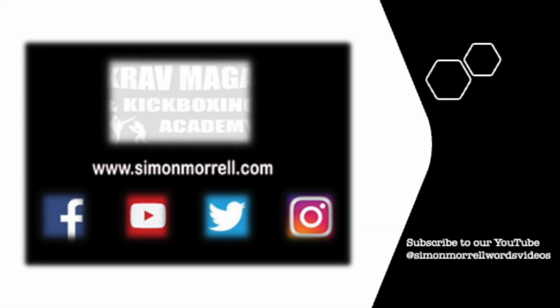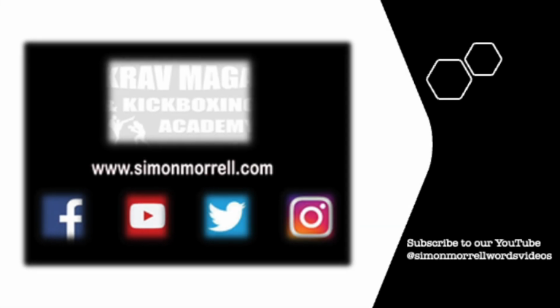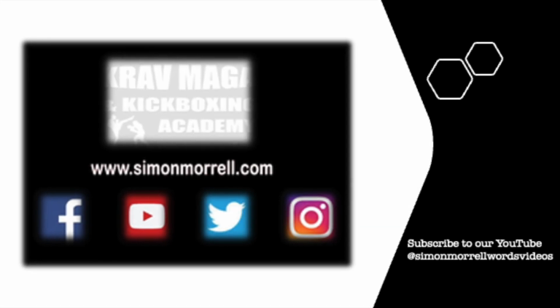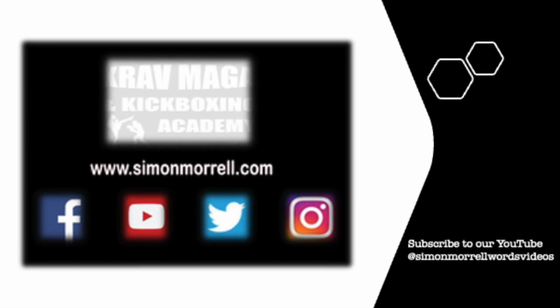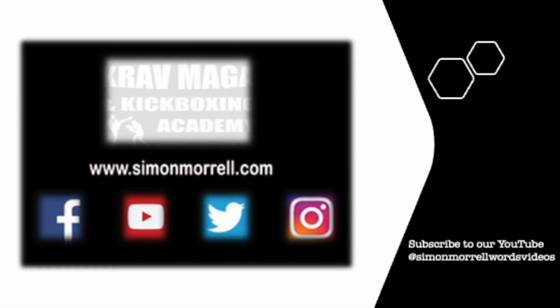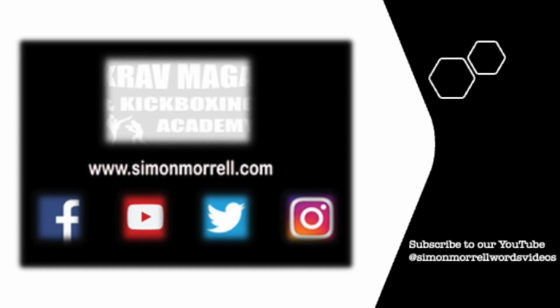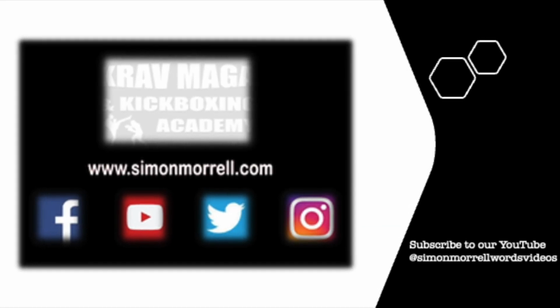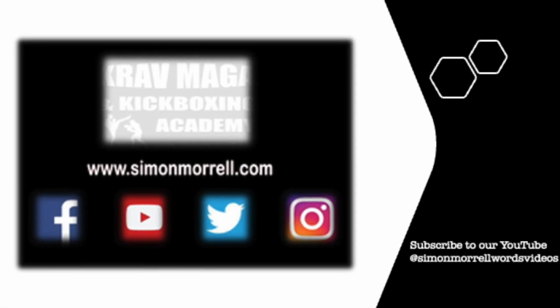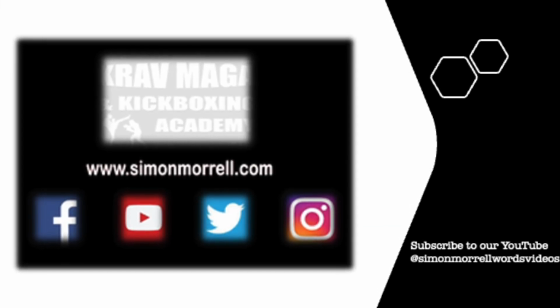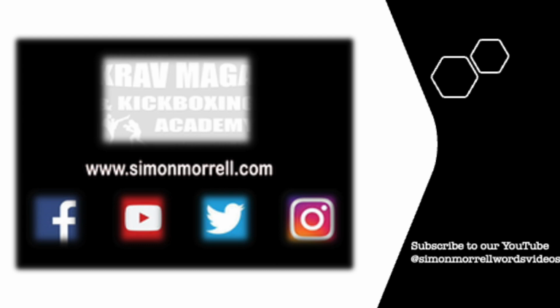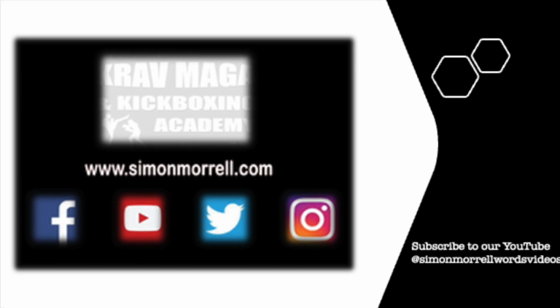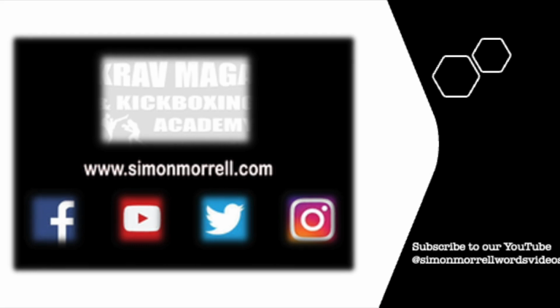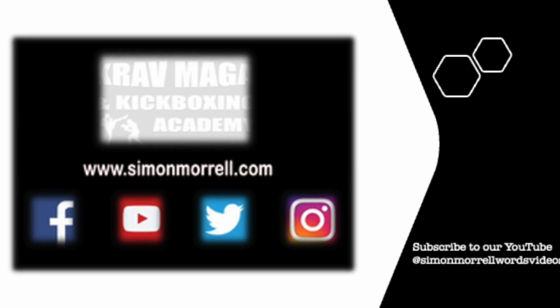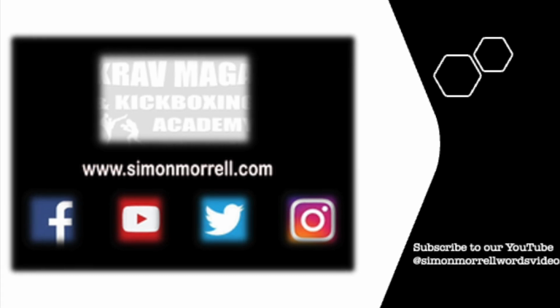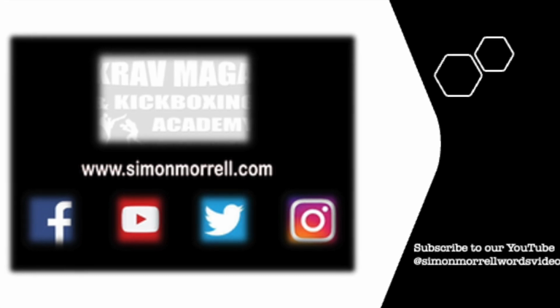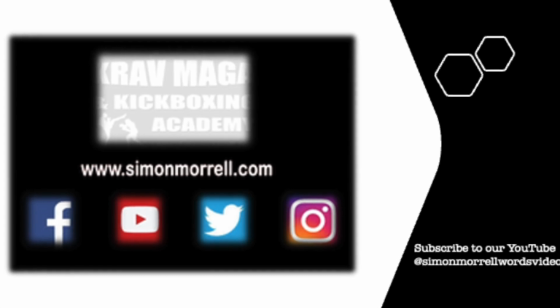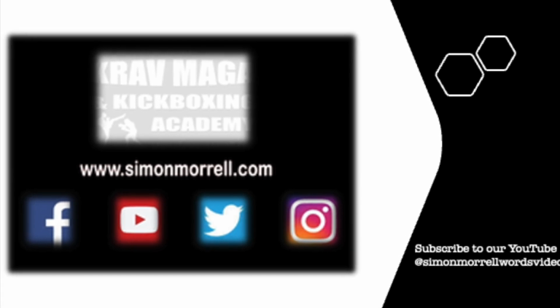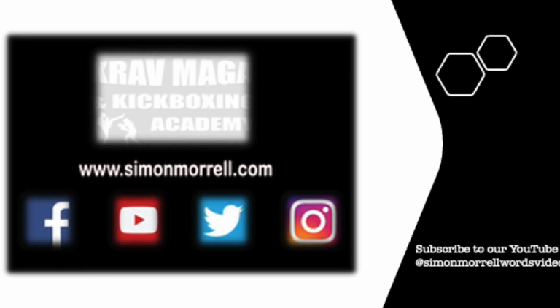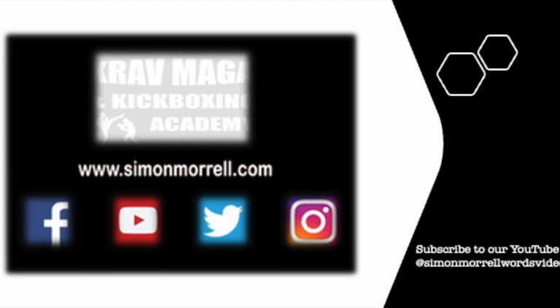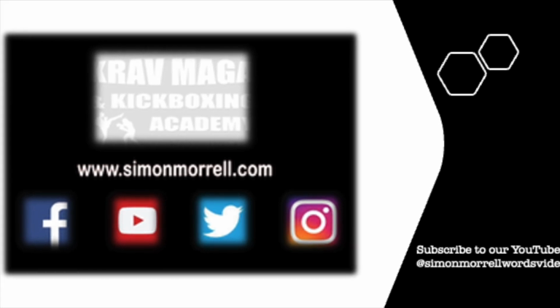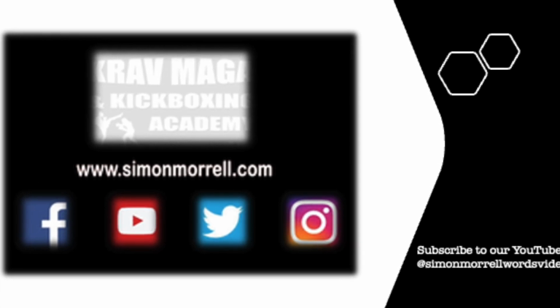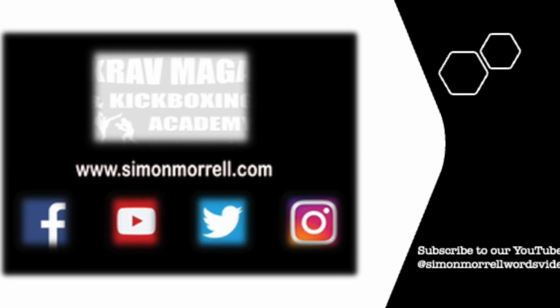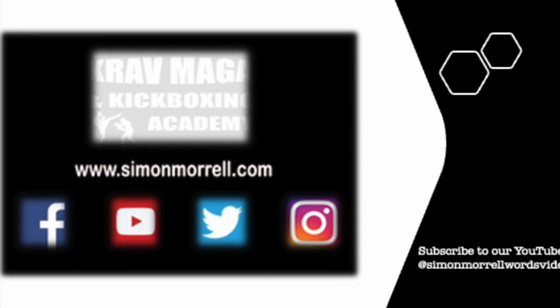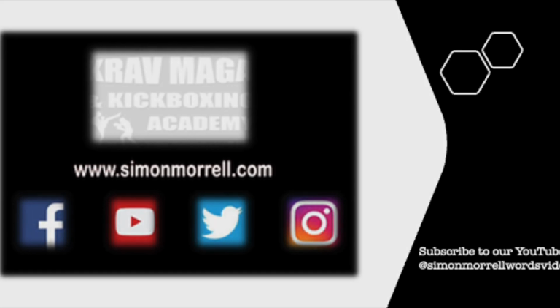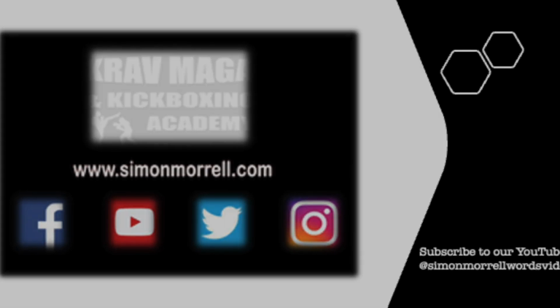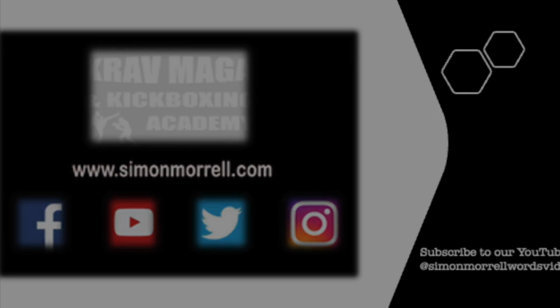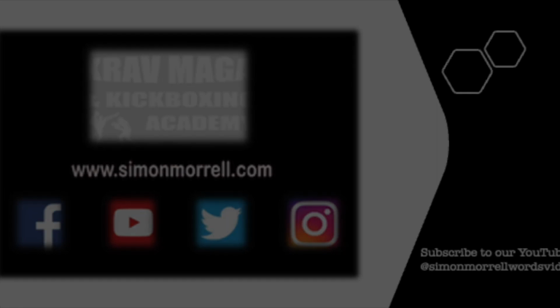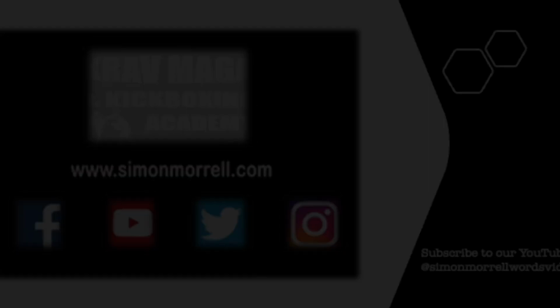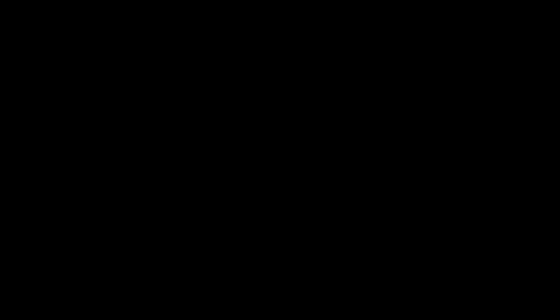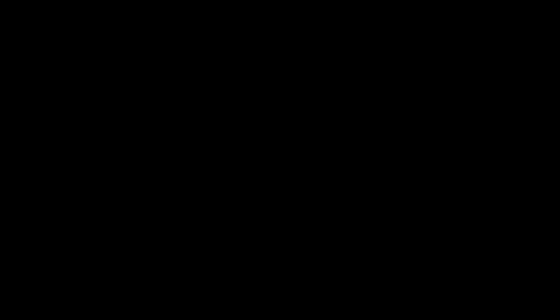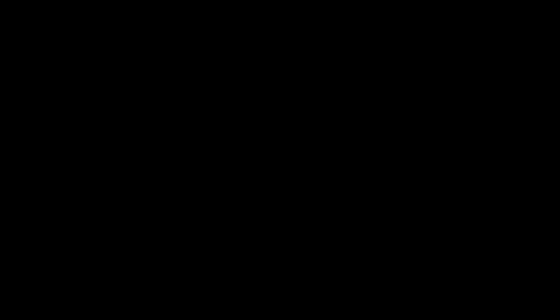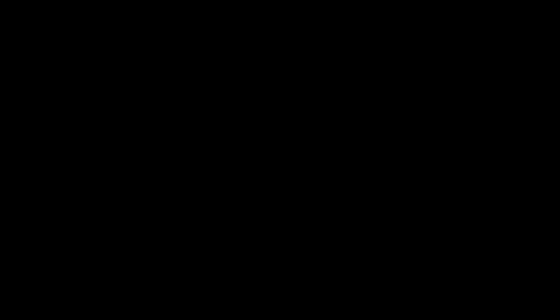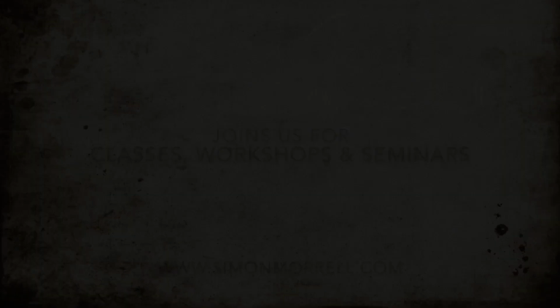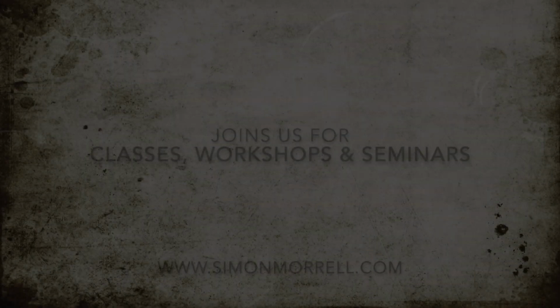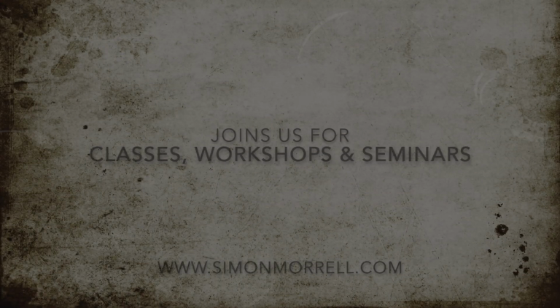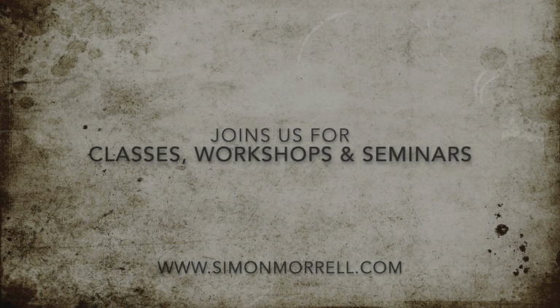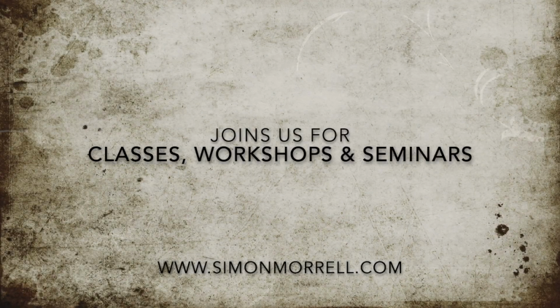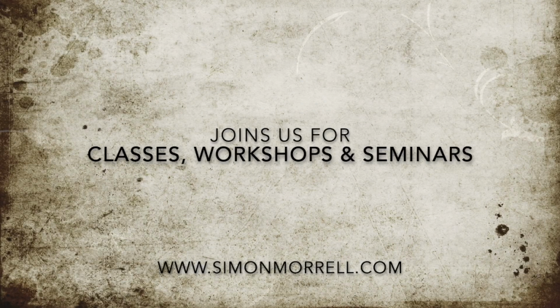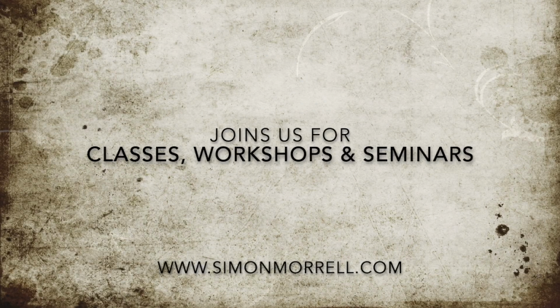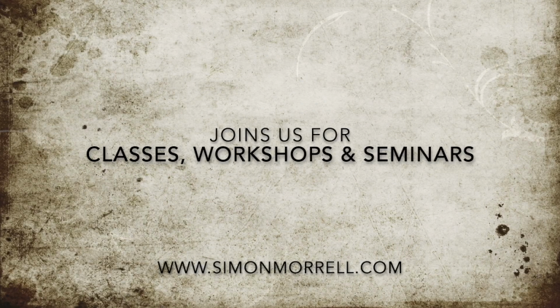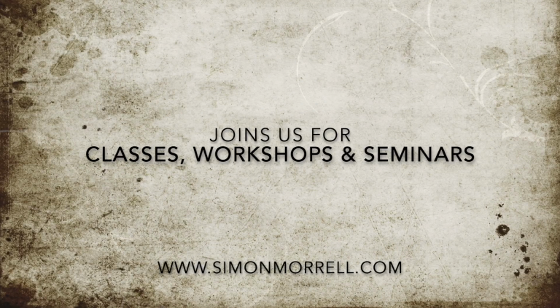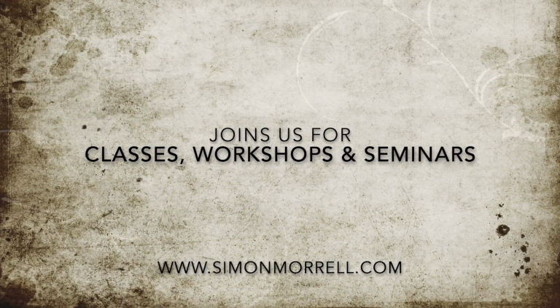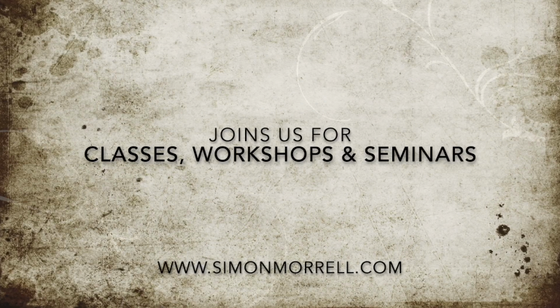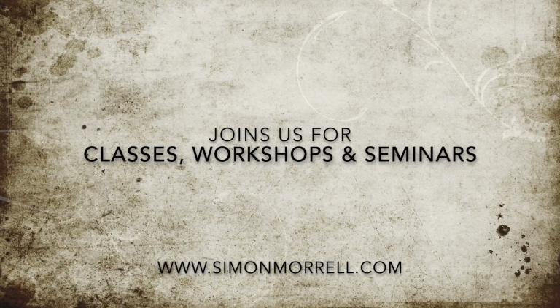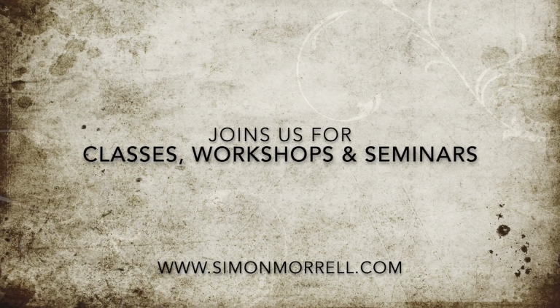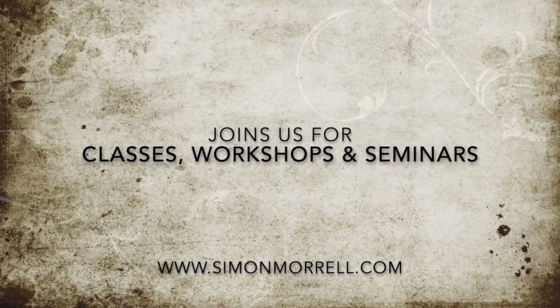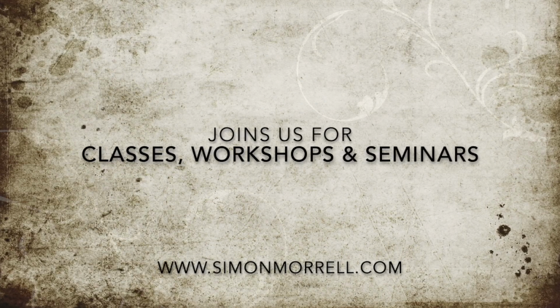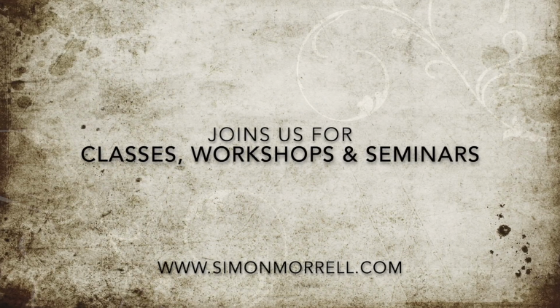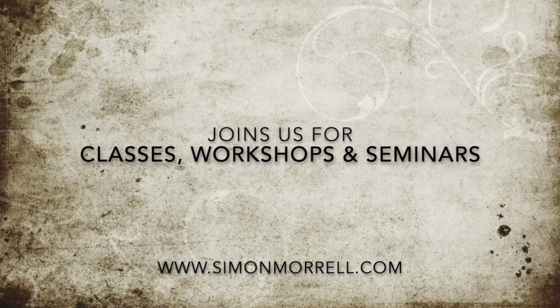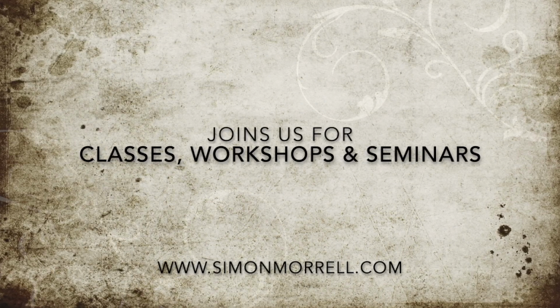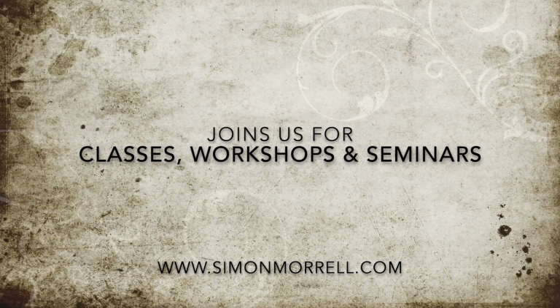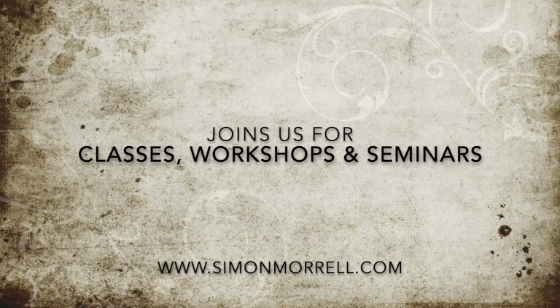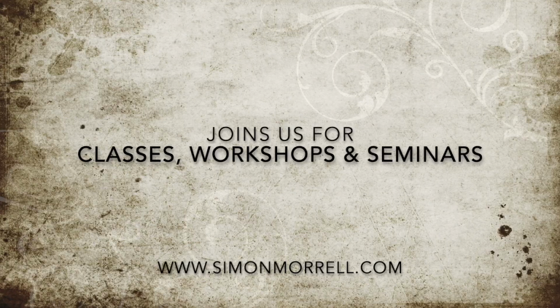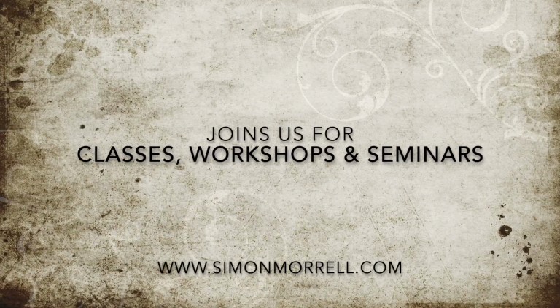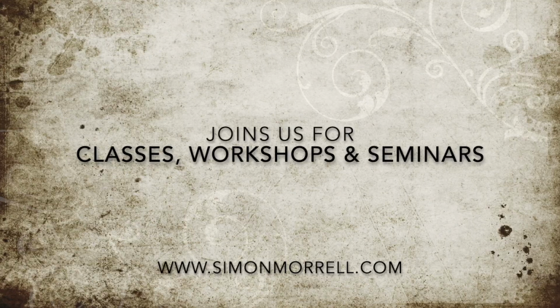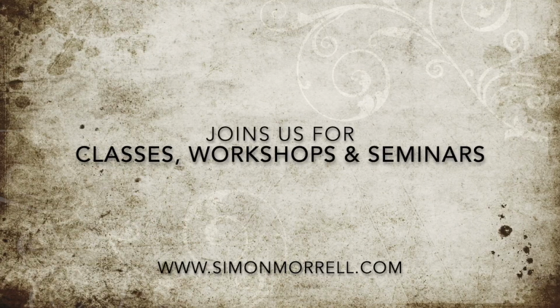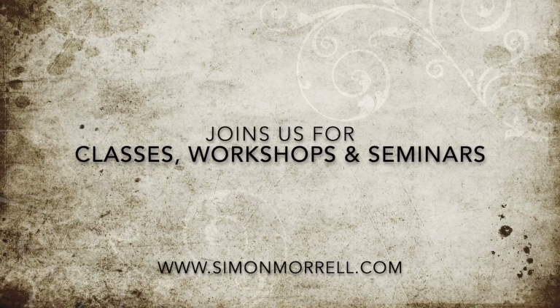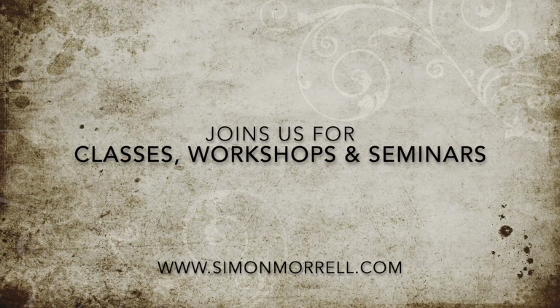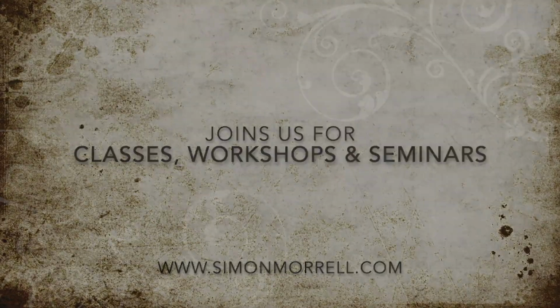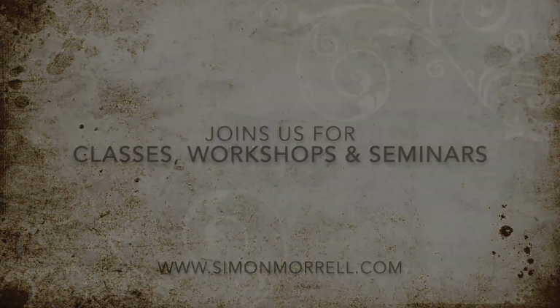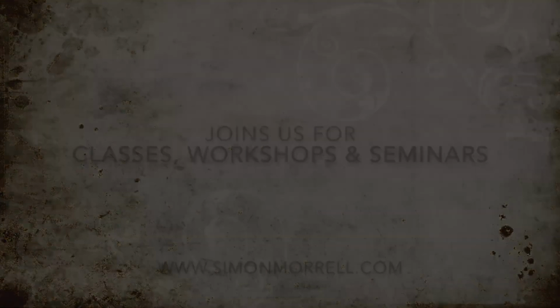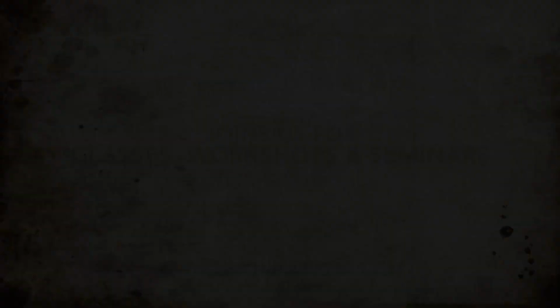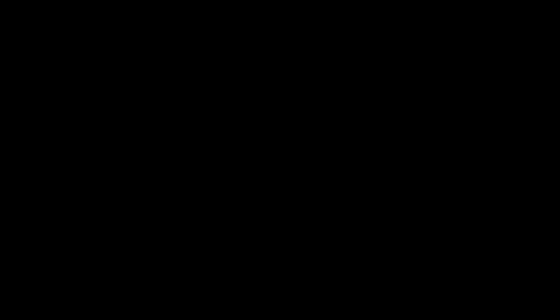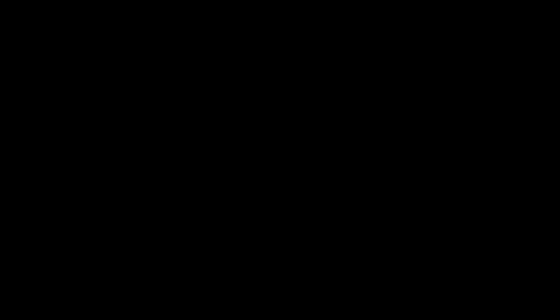Remember to subscribe to our YouTube channel. We are on all the socials — Facebook, Twitter, Instagram — so we look forward to seeing you on them all soon.